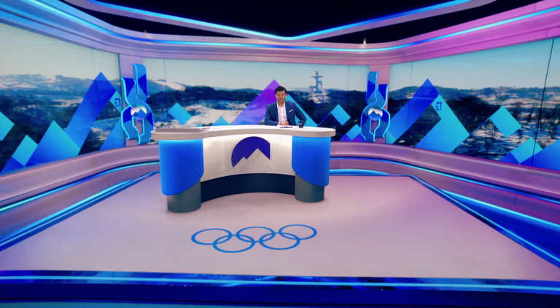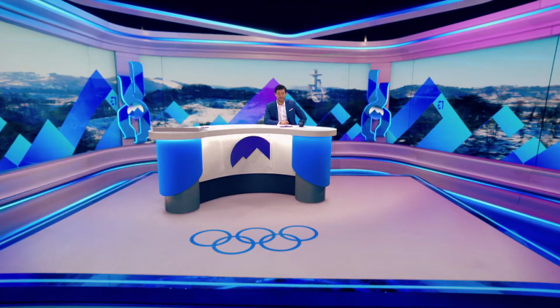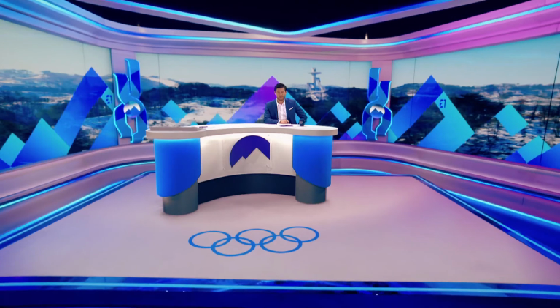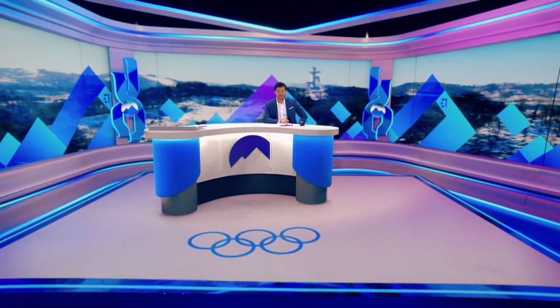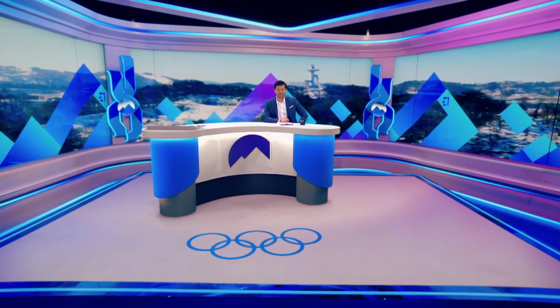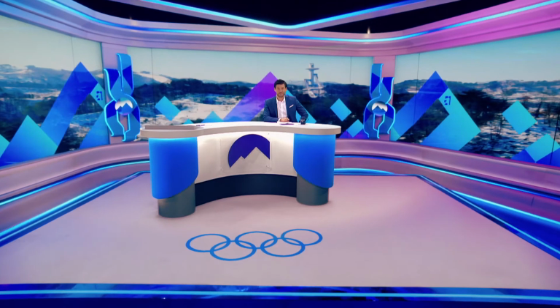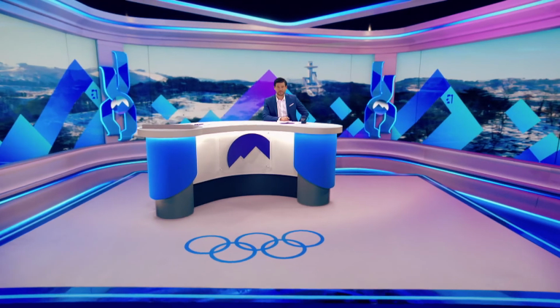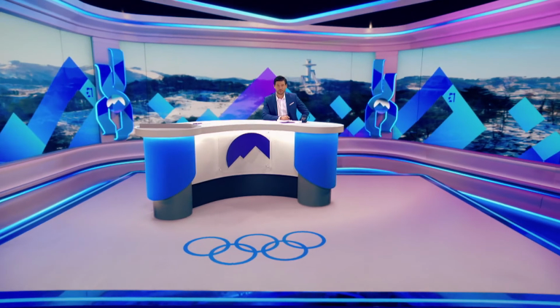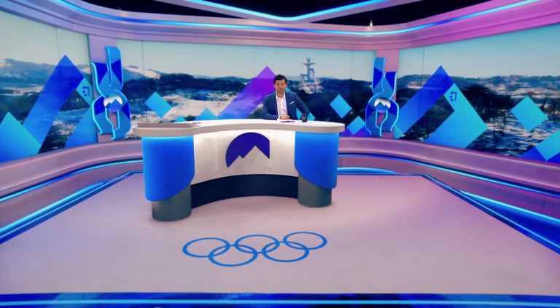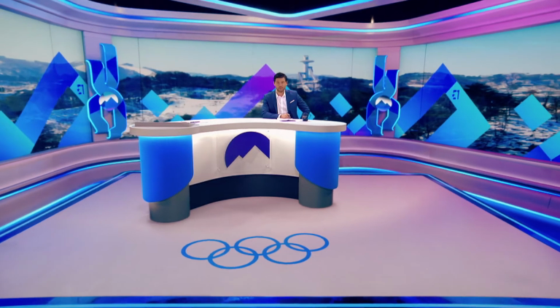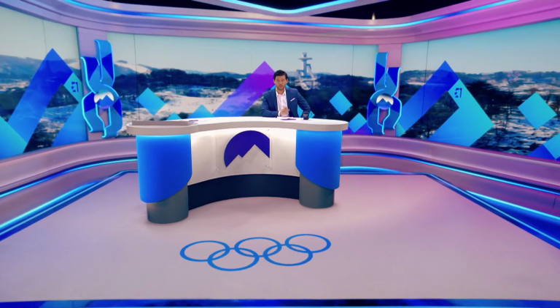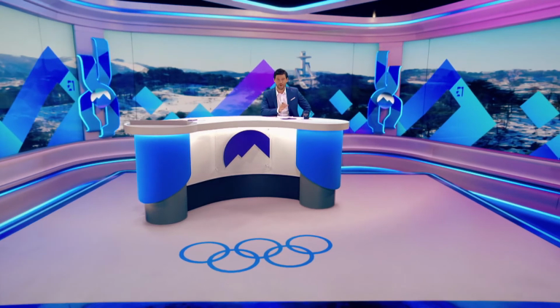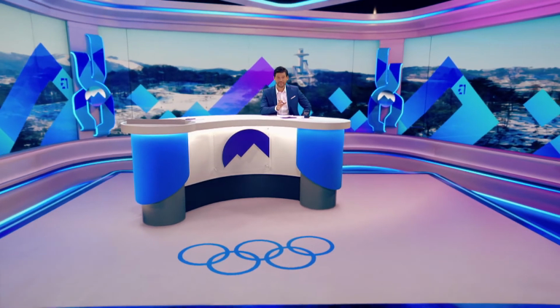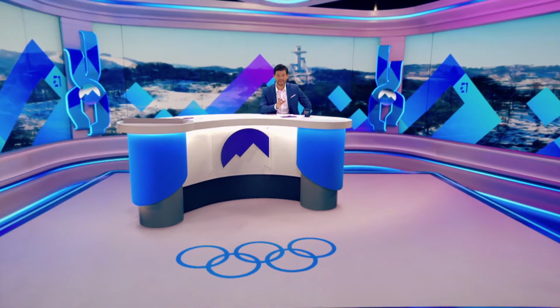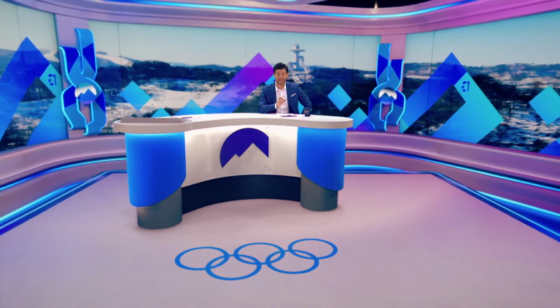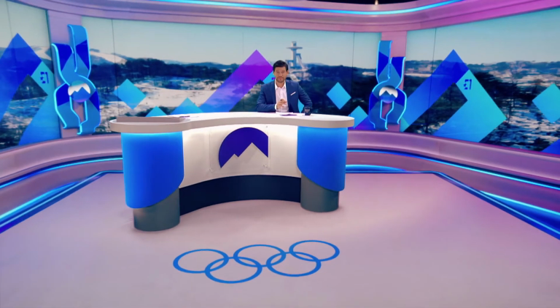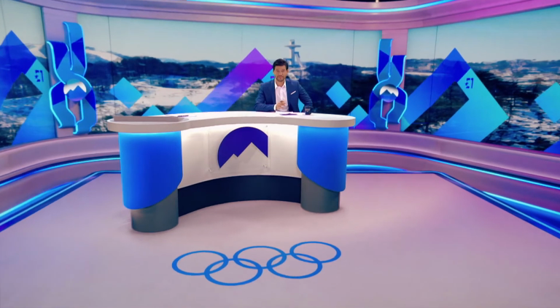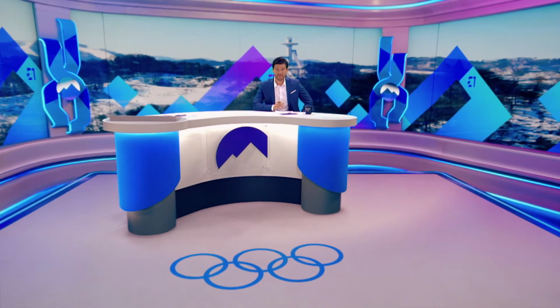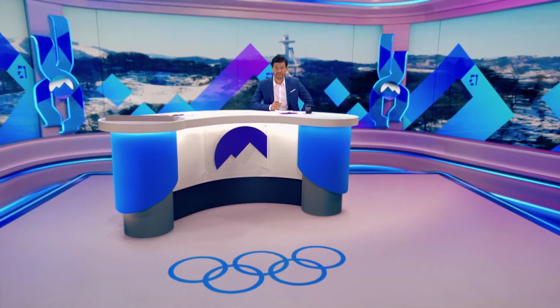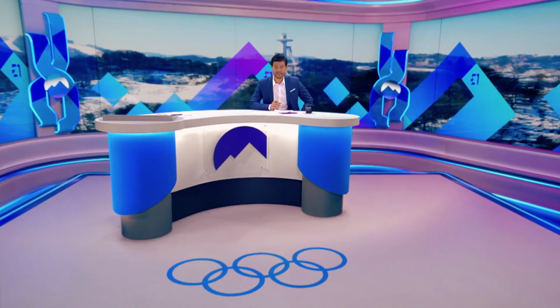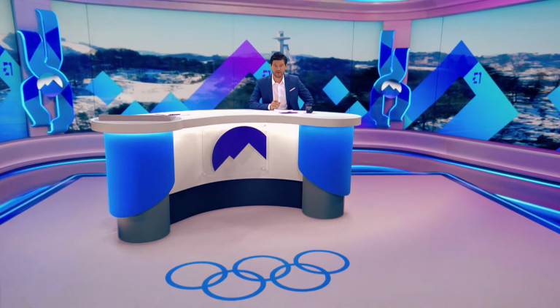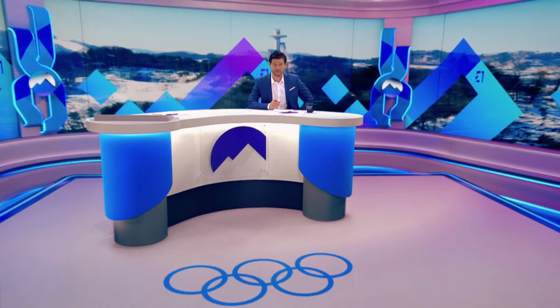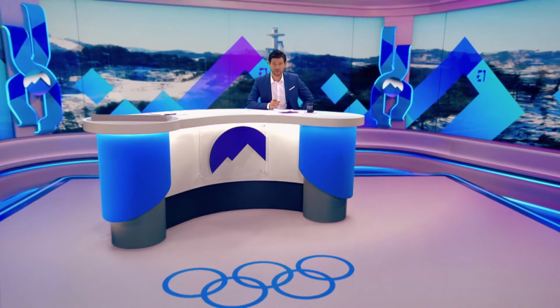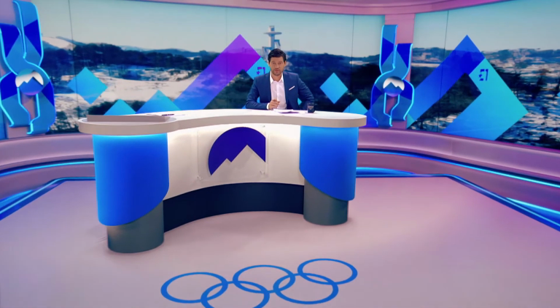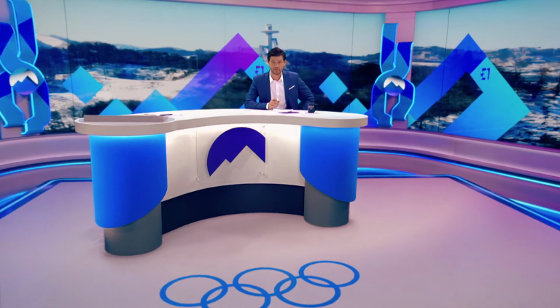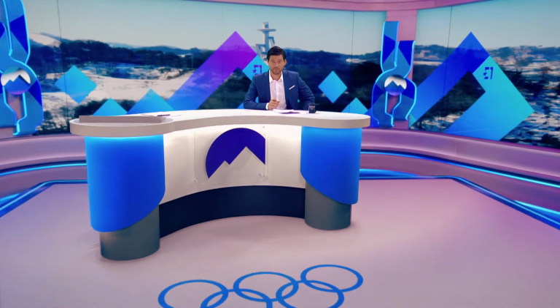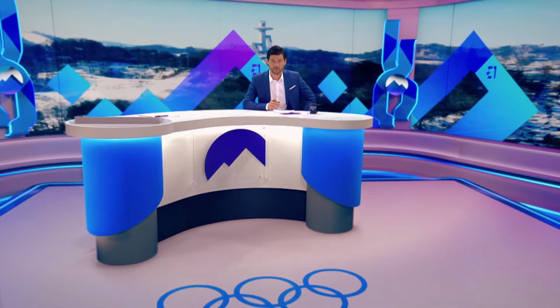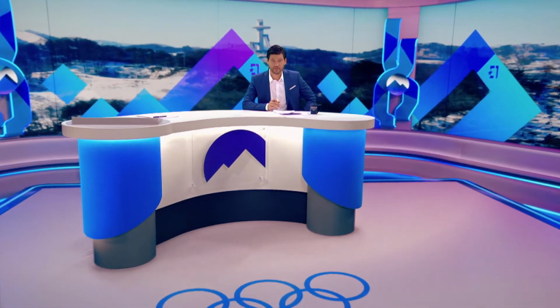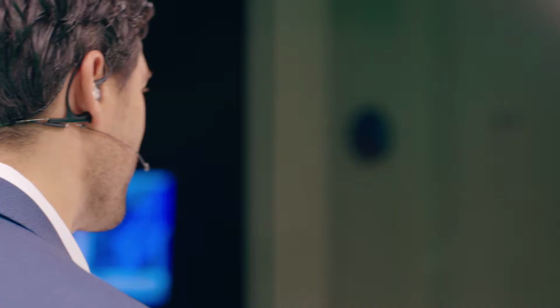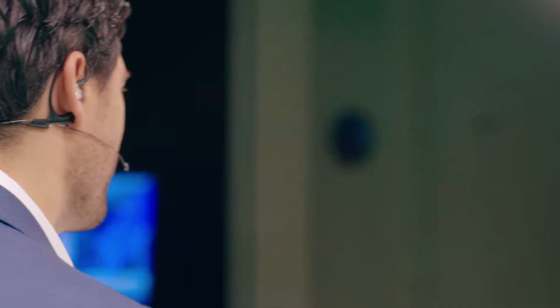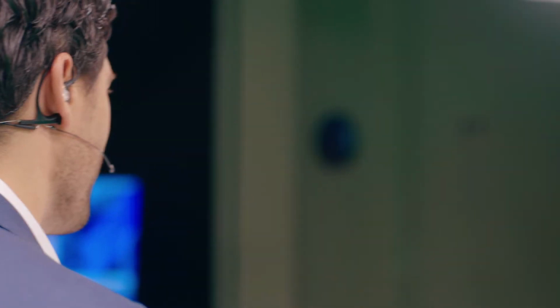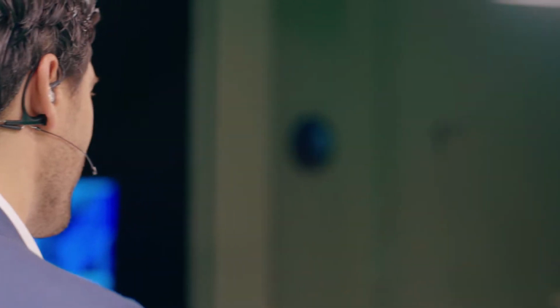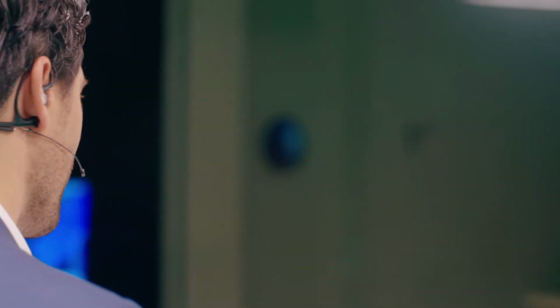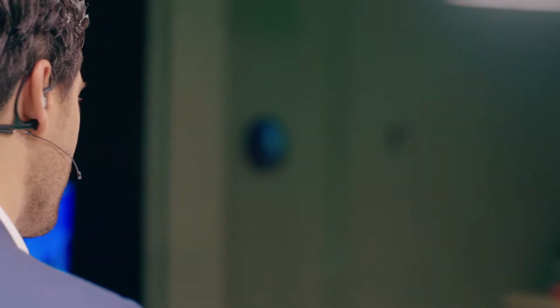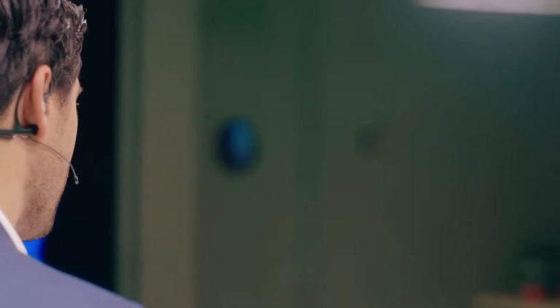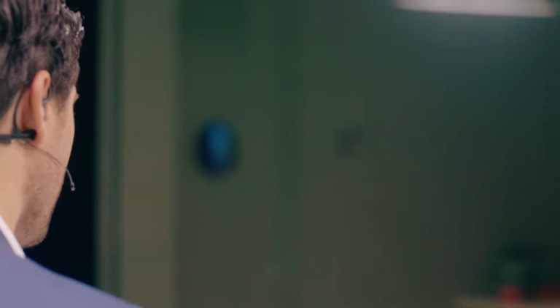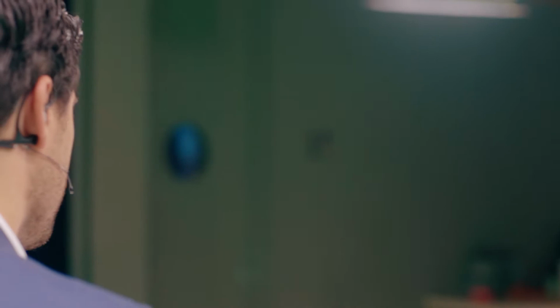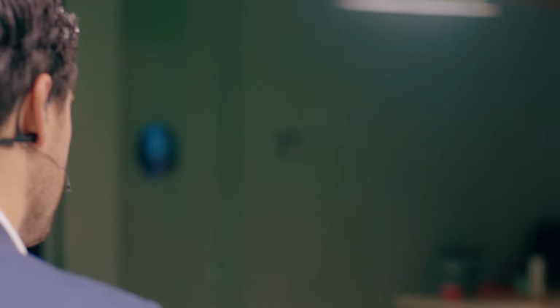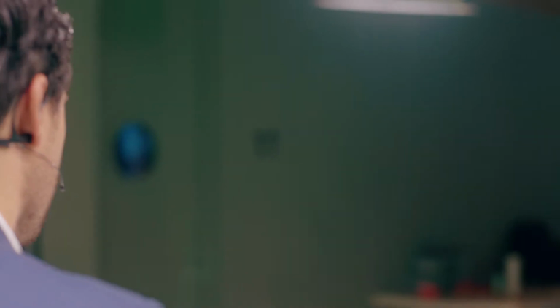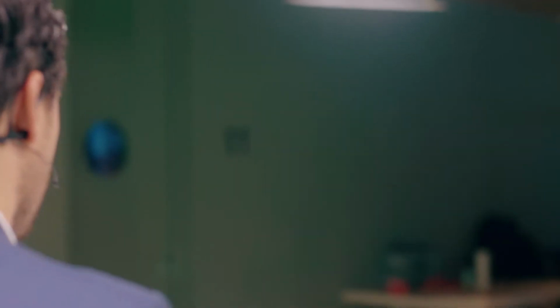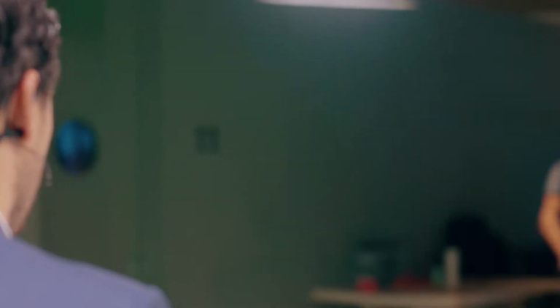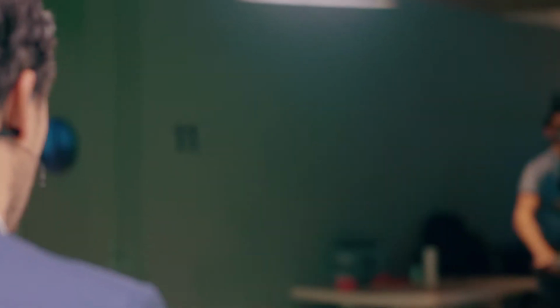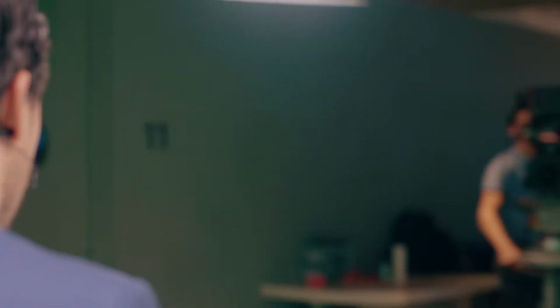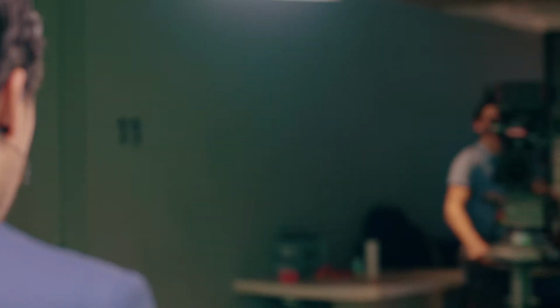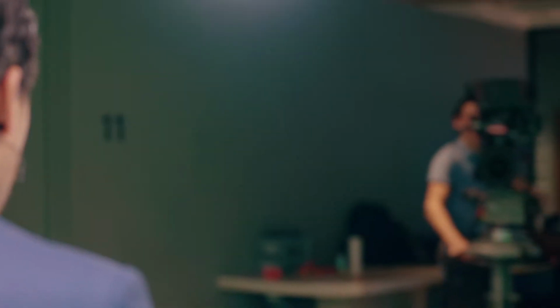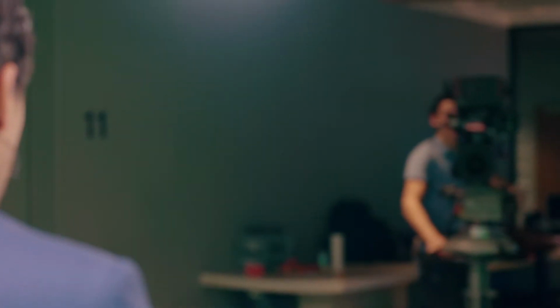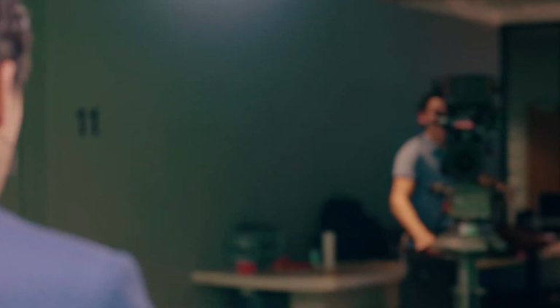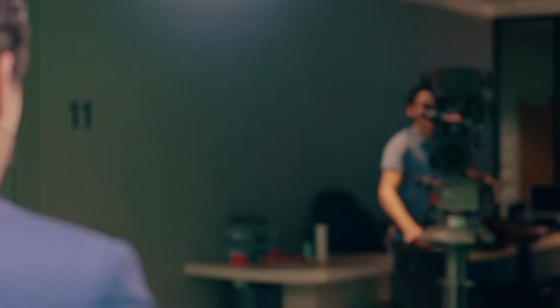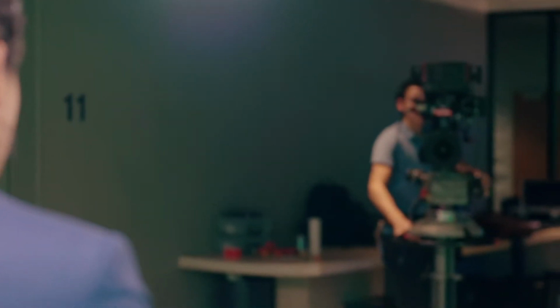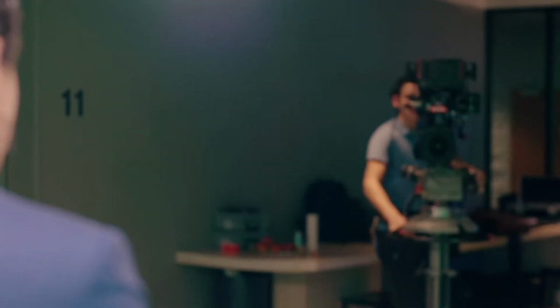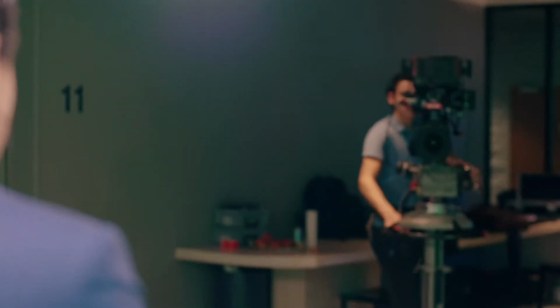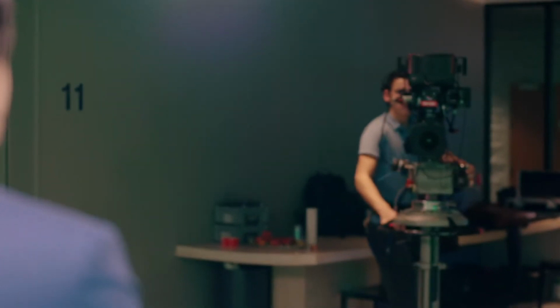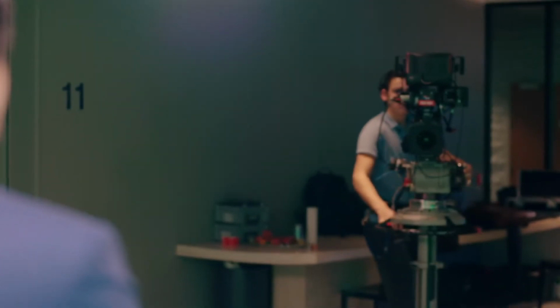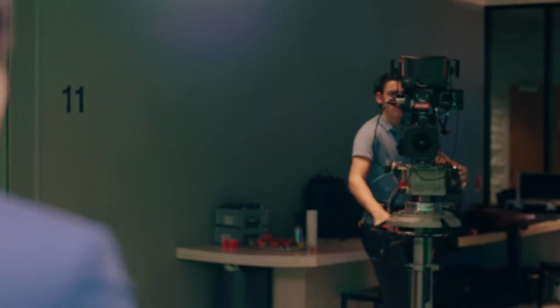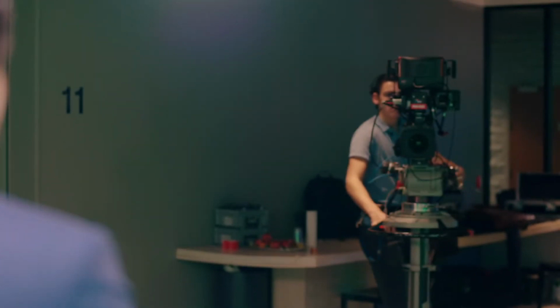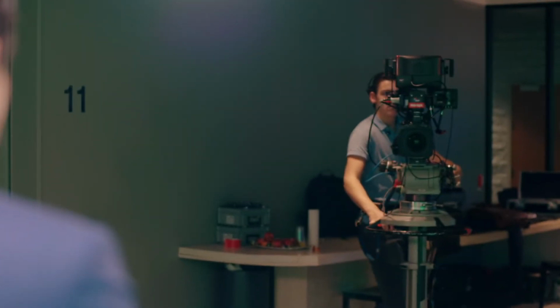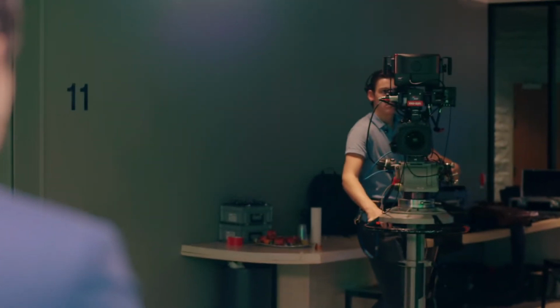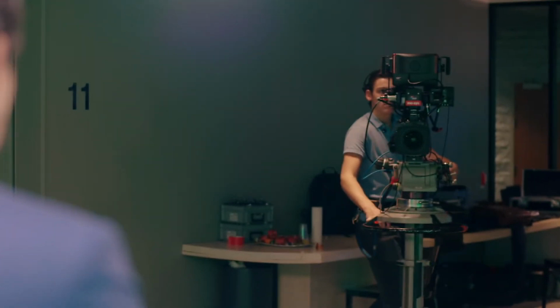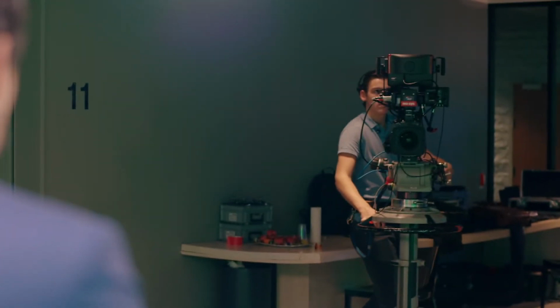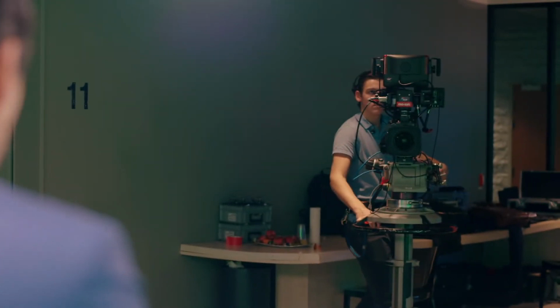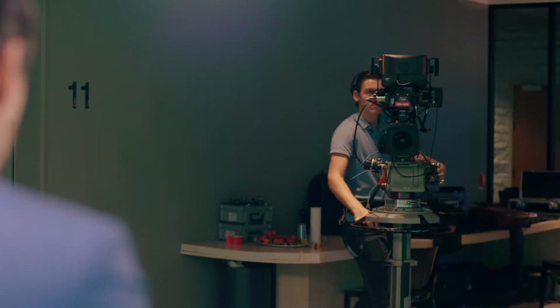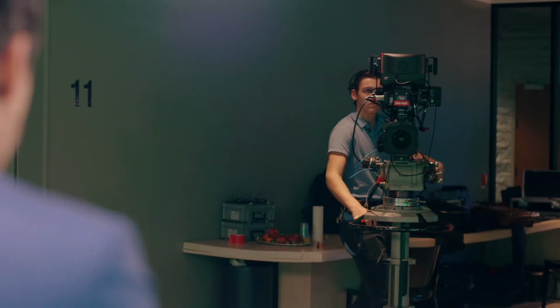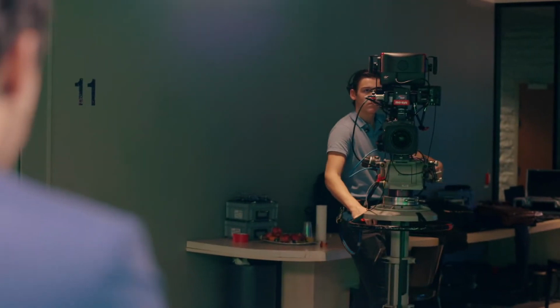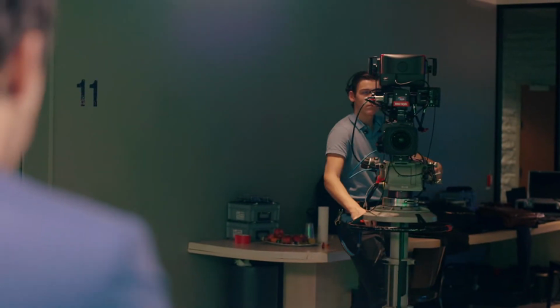Welcome to Winter Games today on Eurosport — every day a live studio show with the highlights of the Olympics.